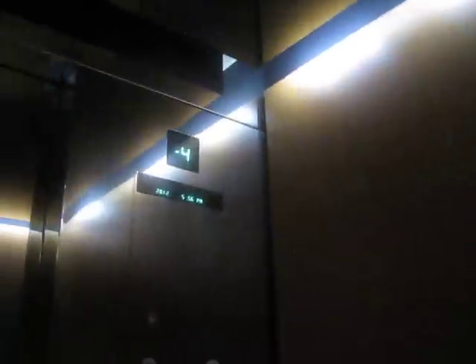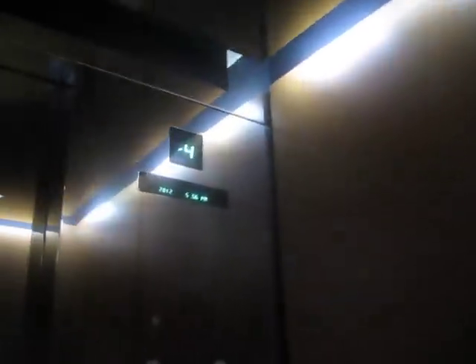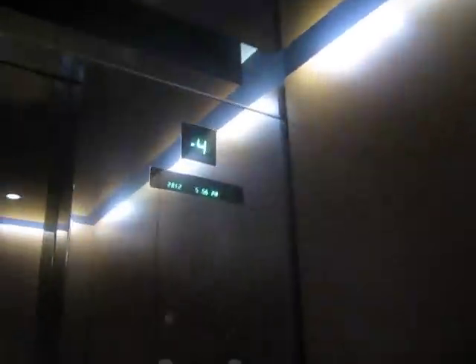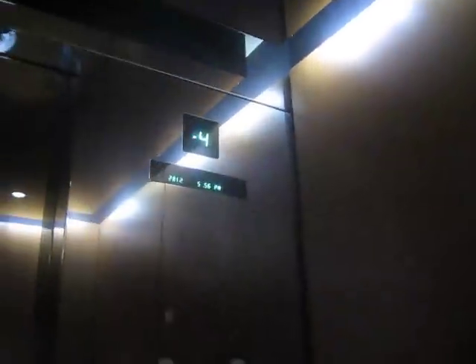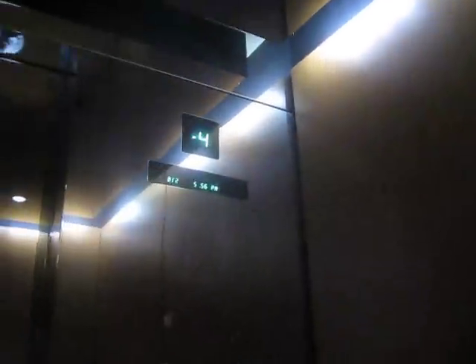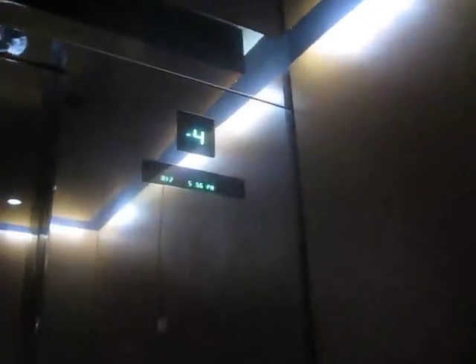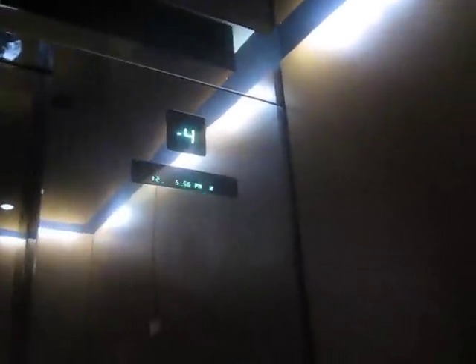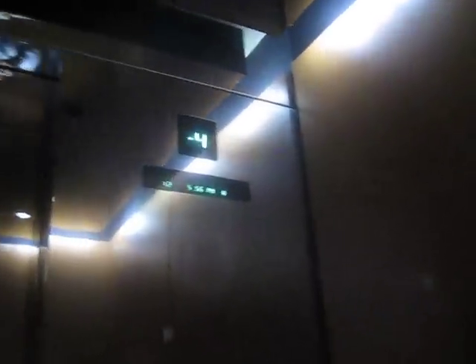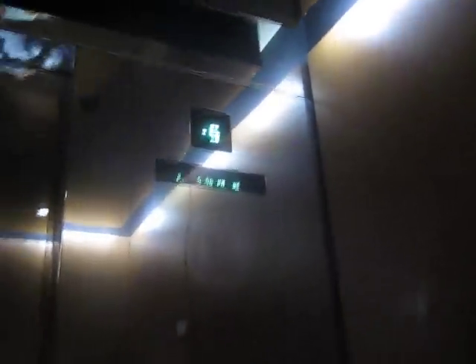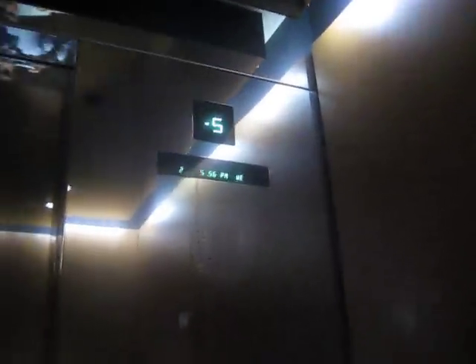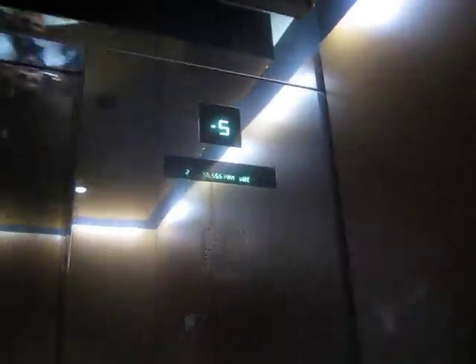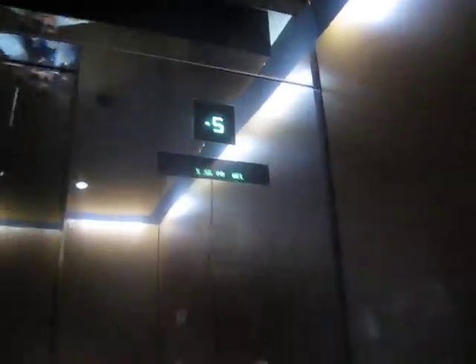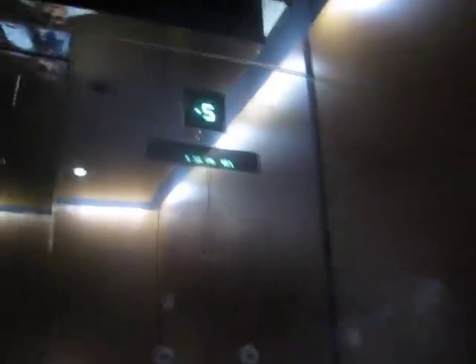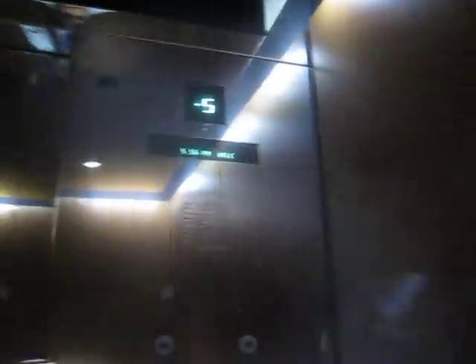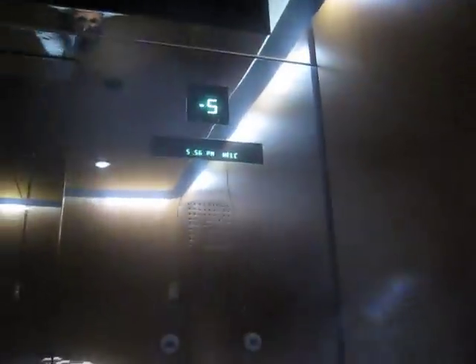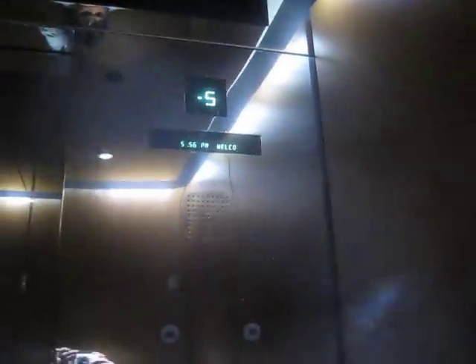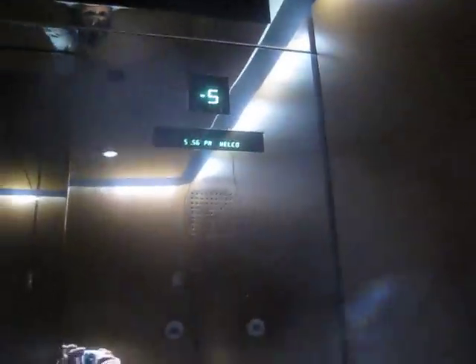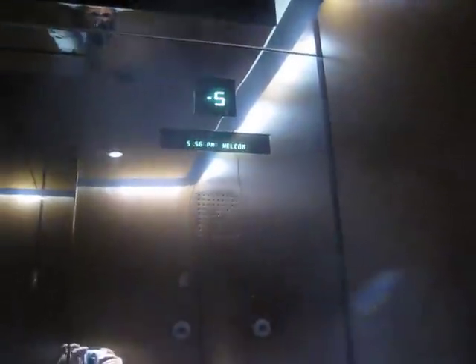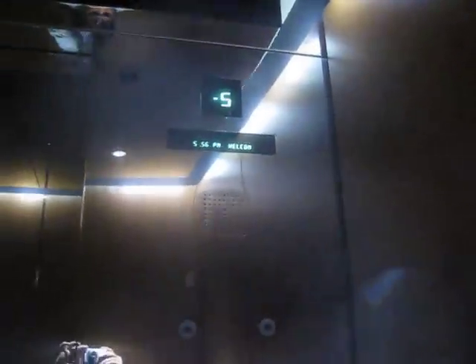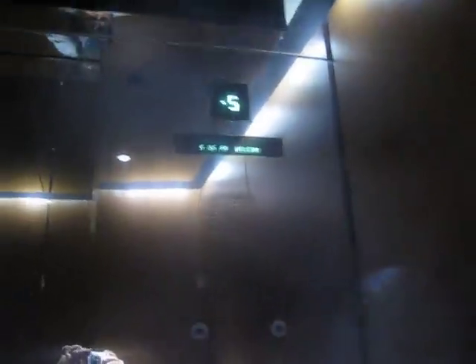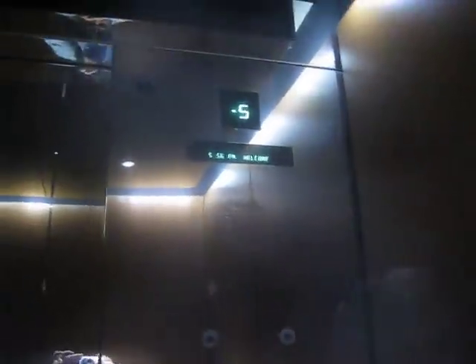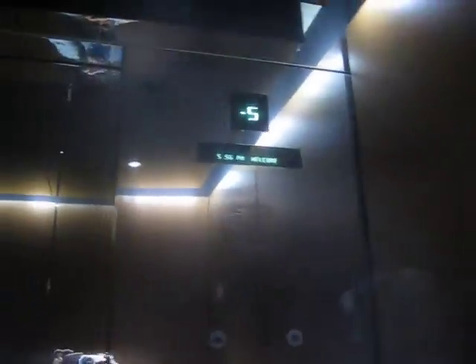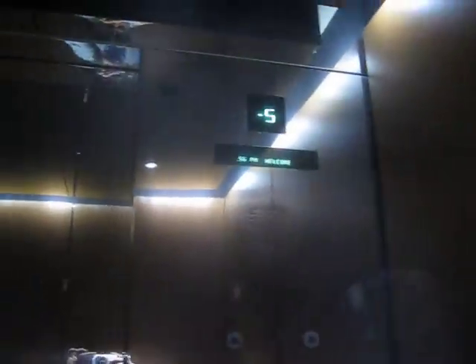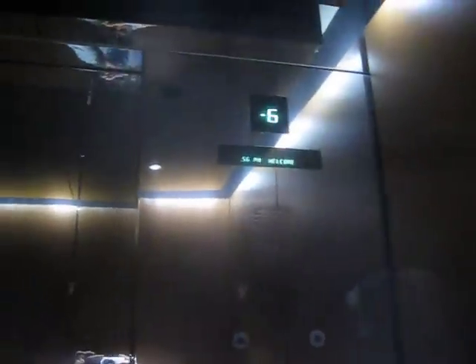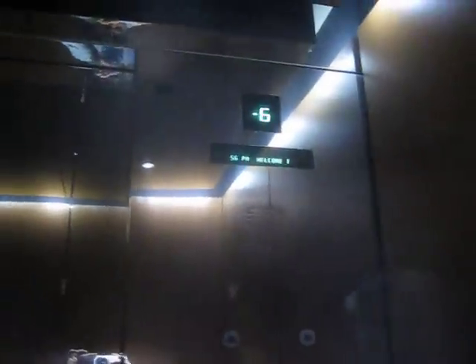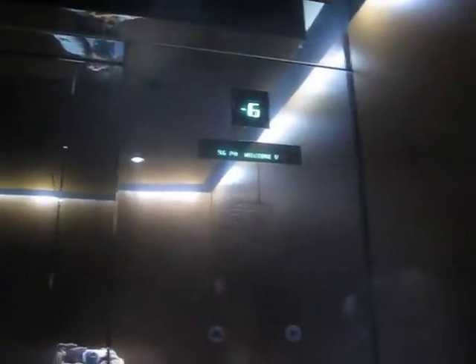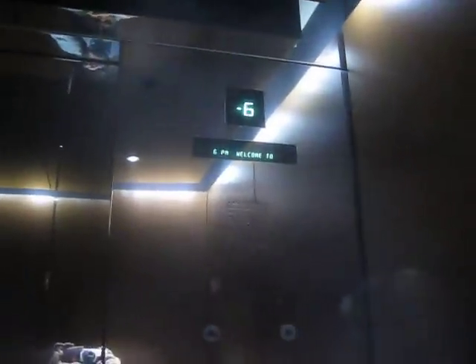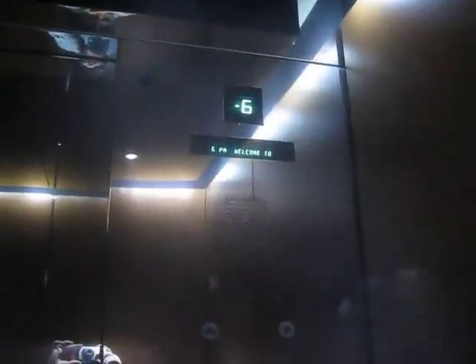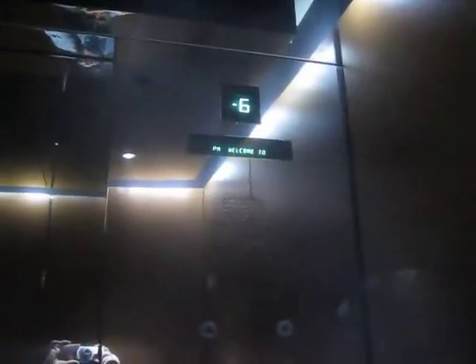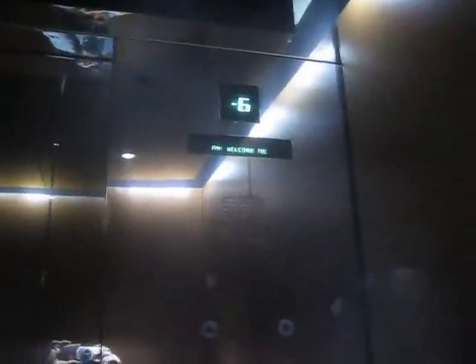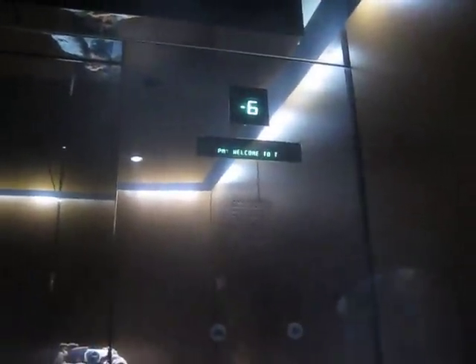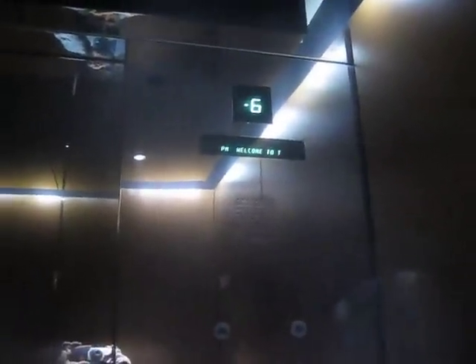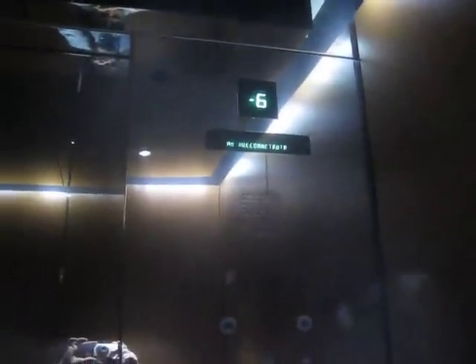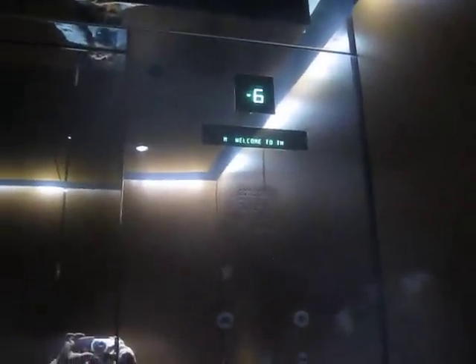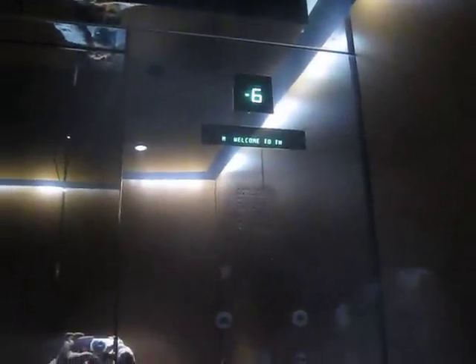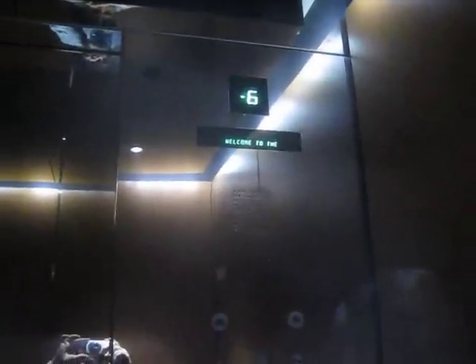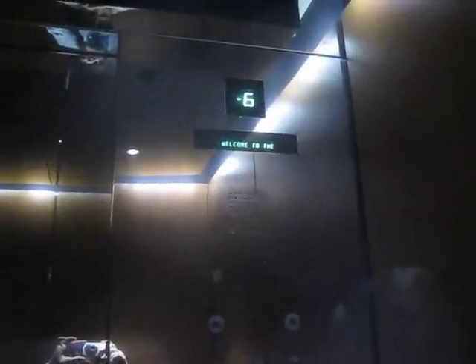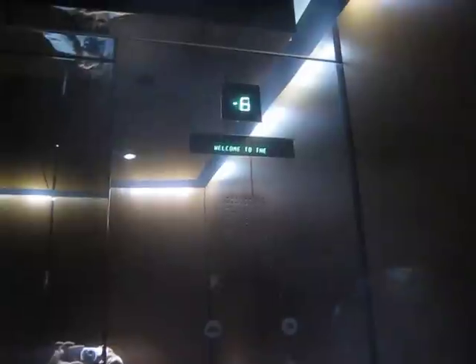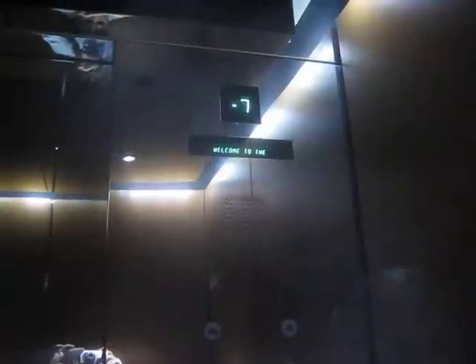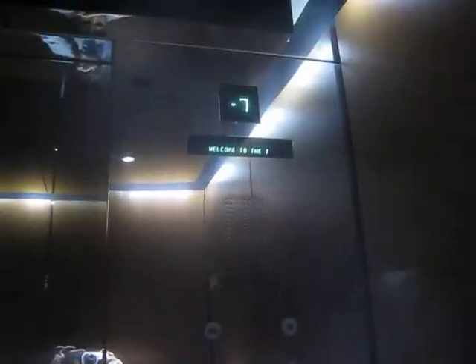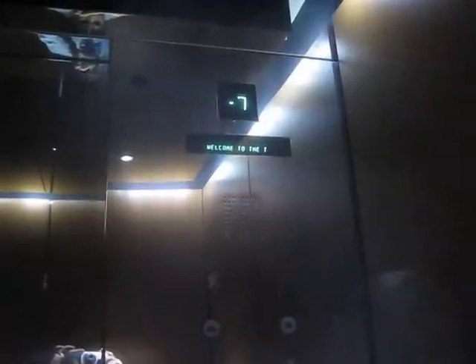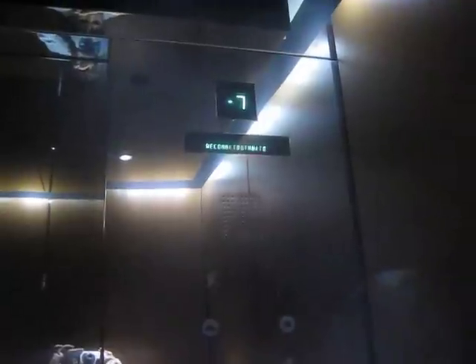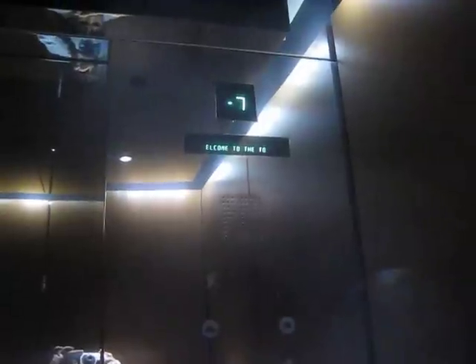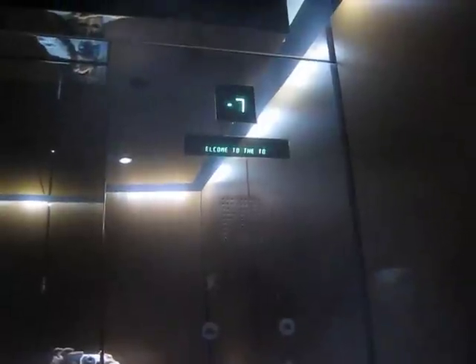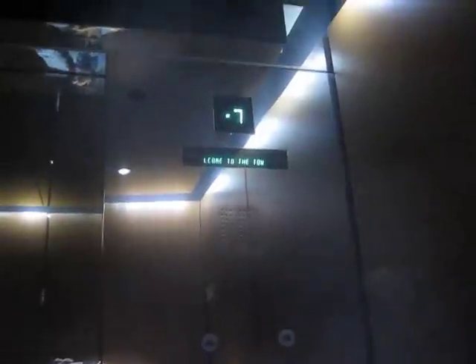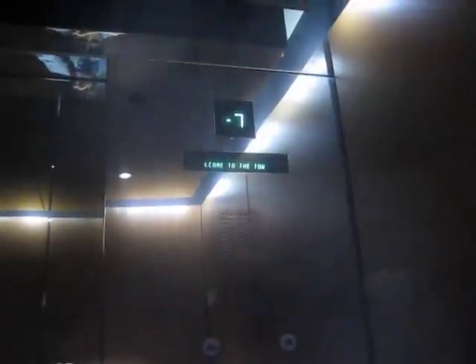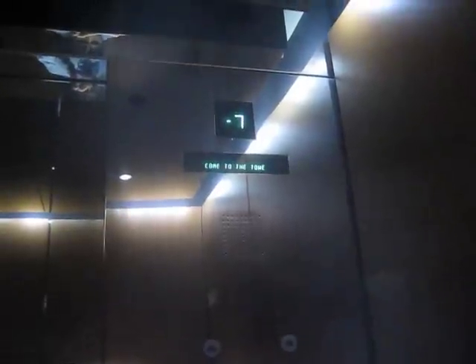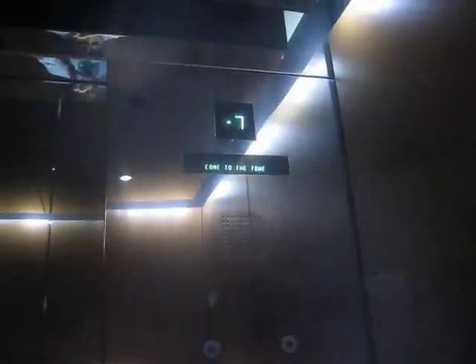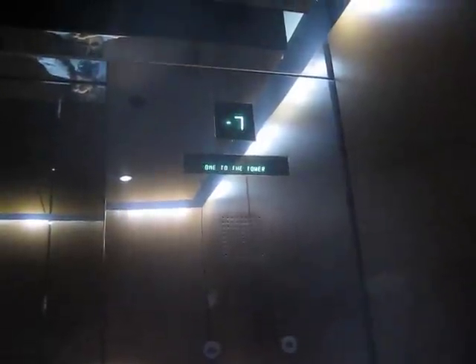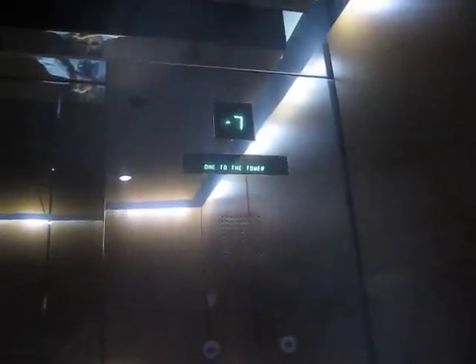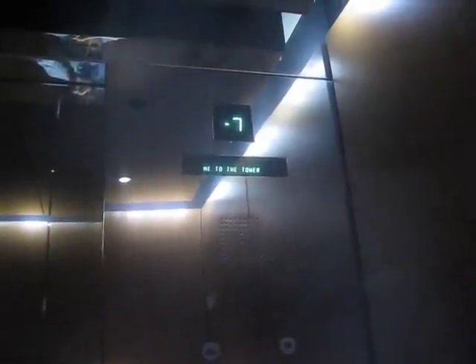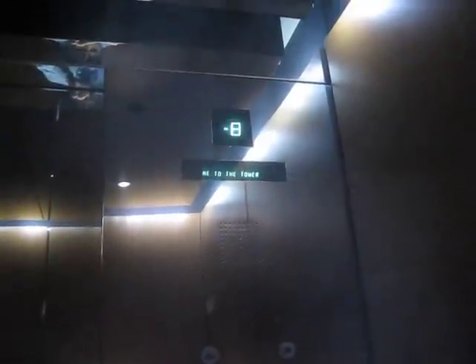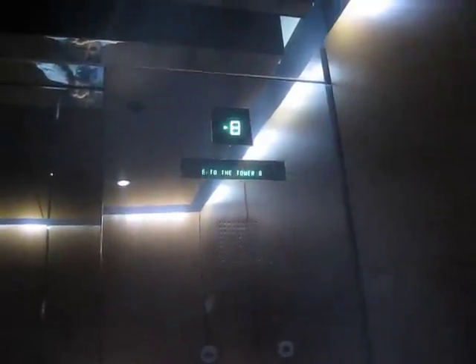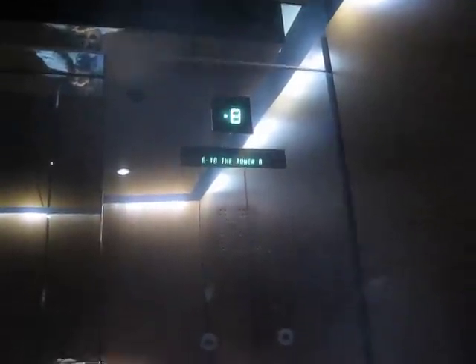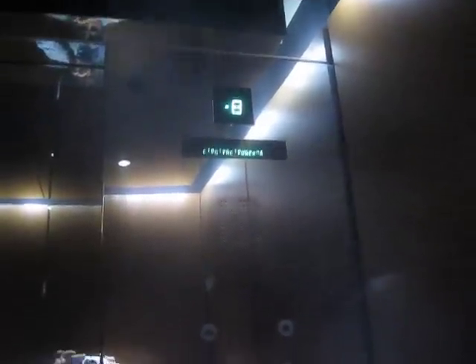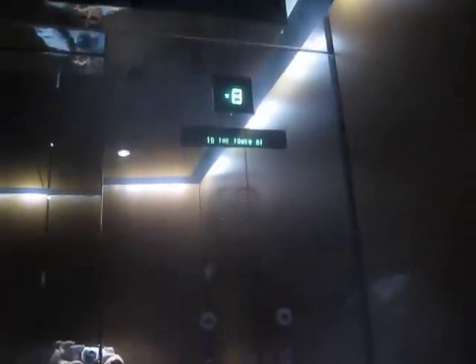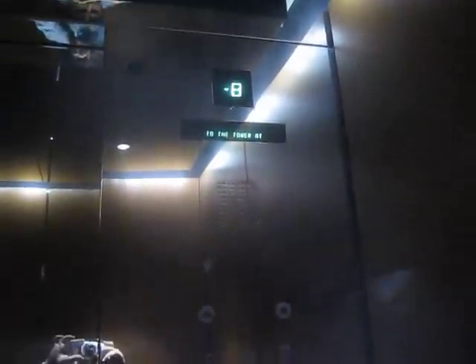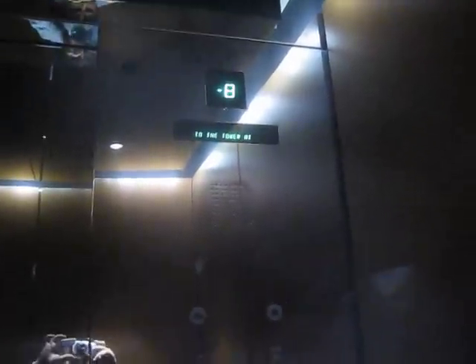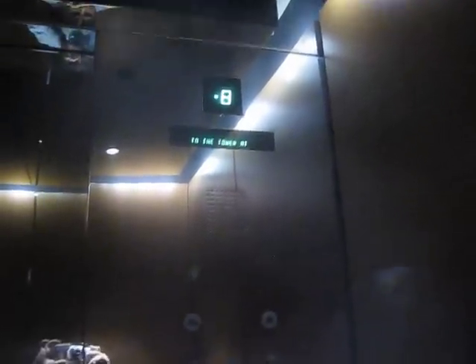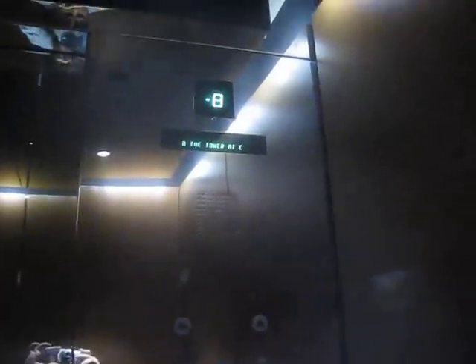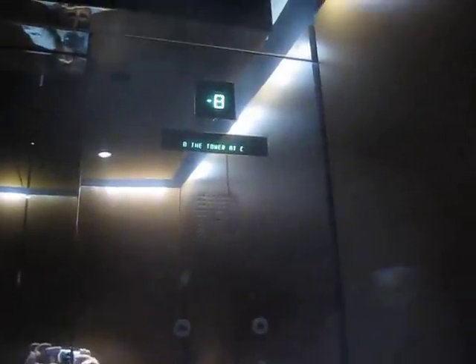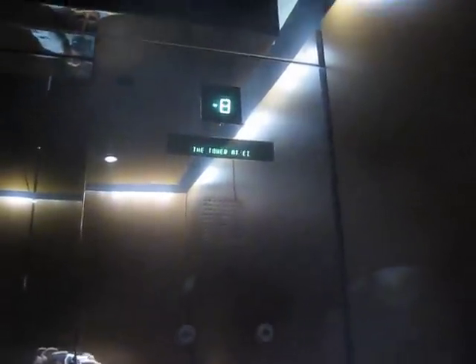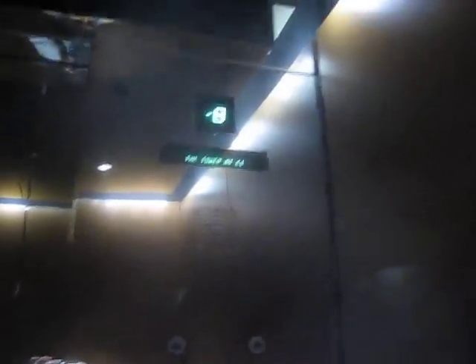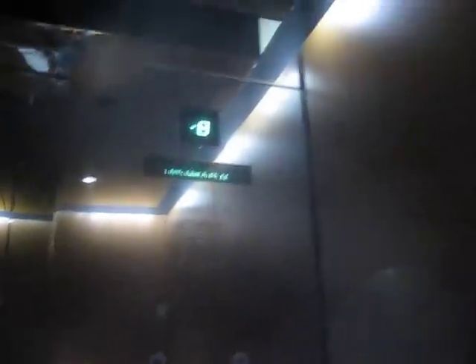Interesting how that sign has — how the indicator has a minus signal in there.